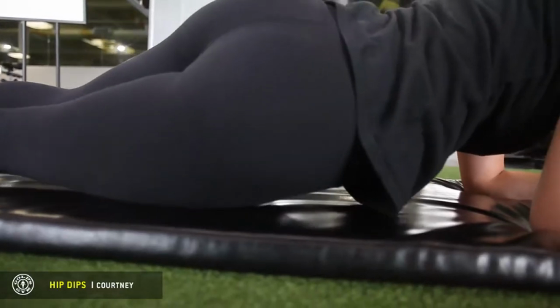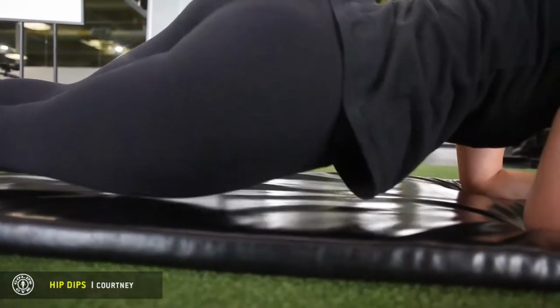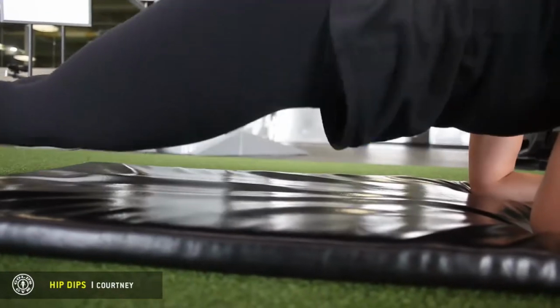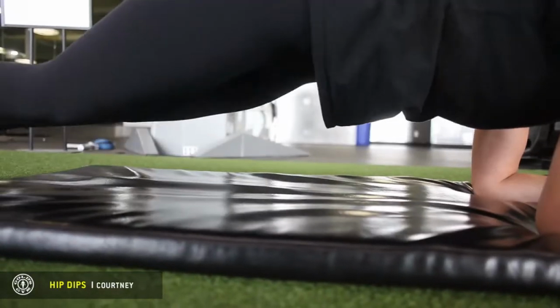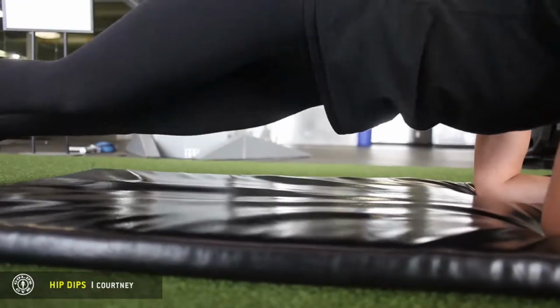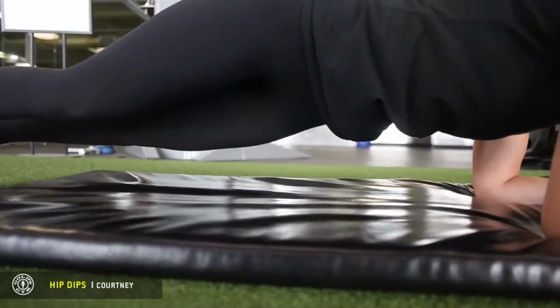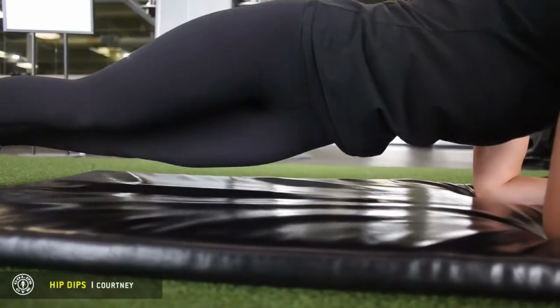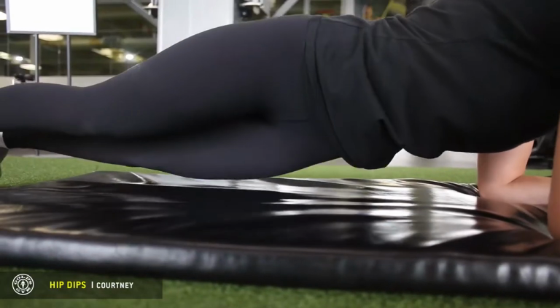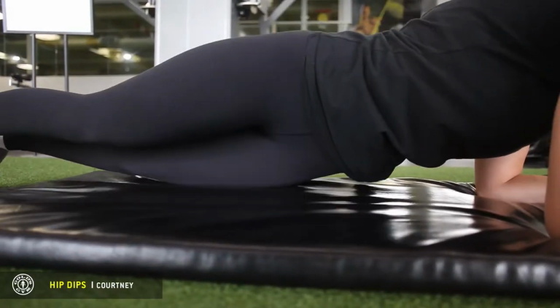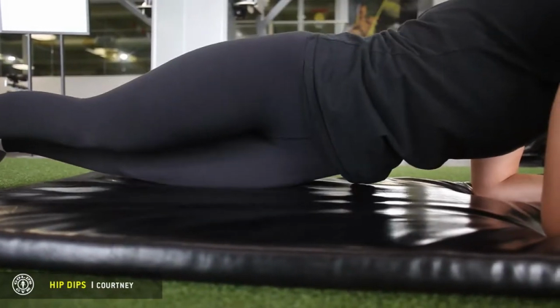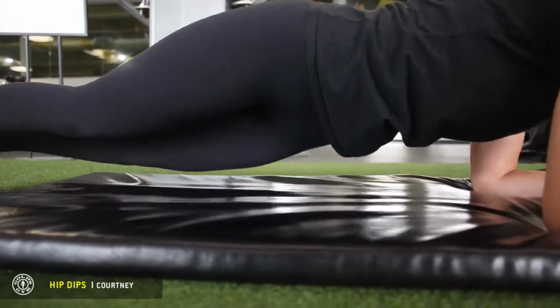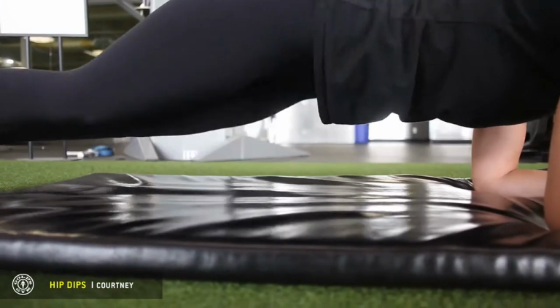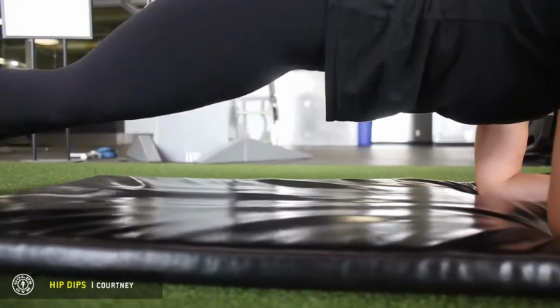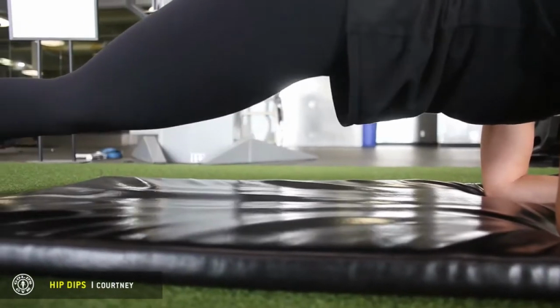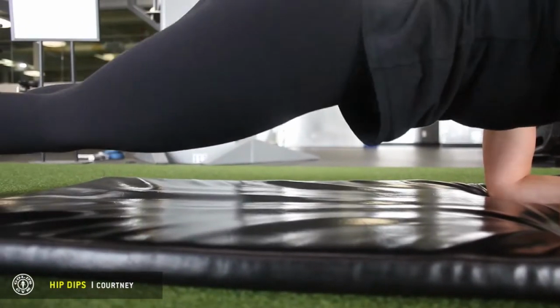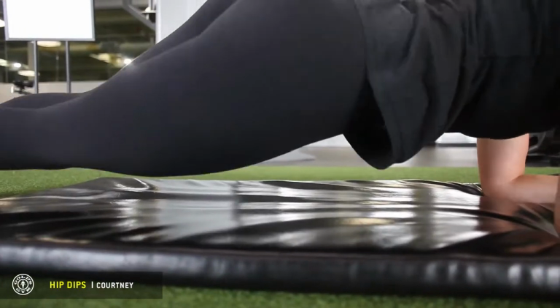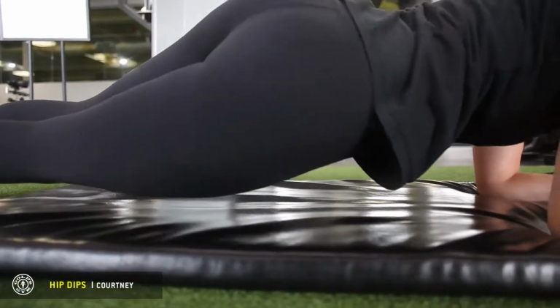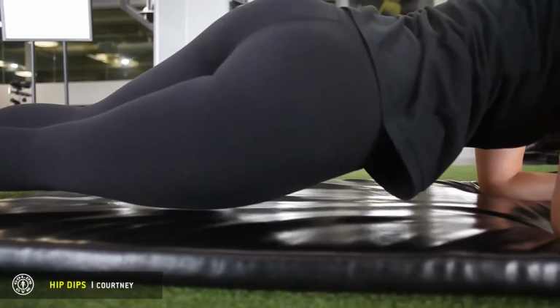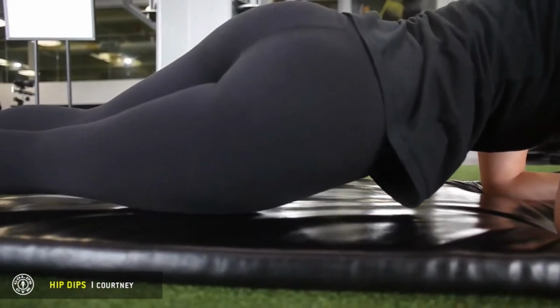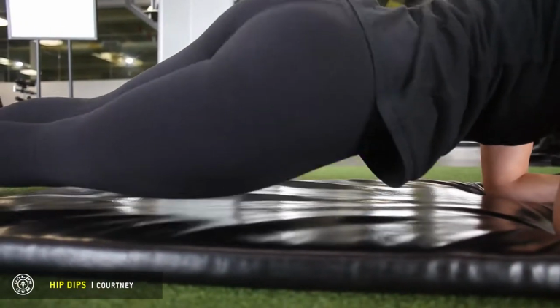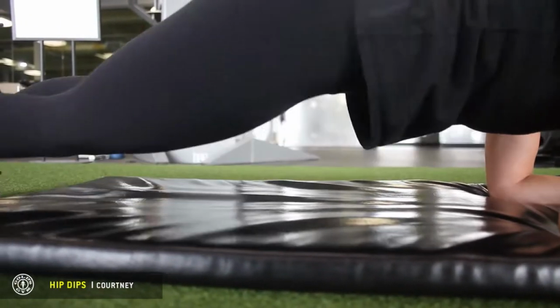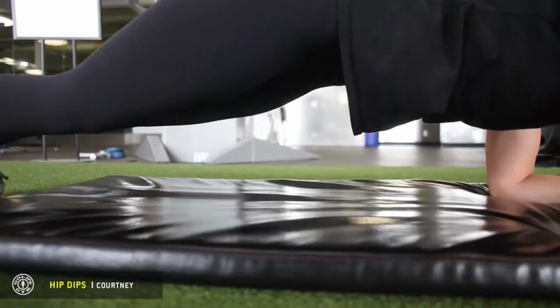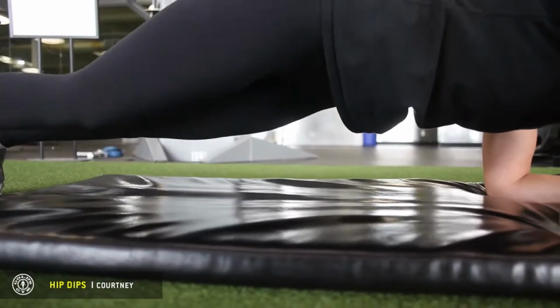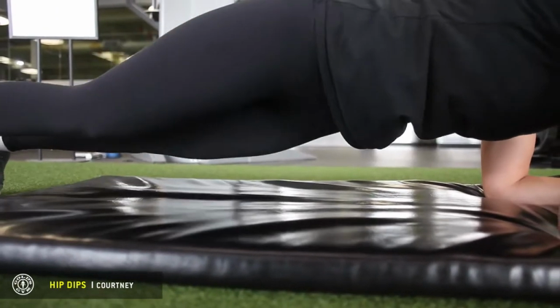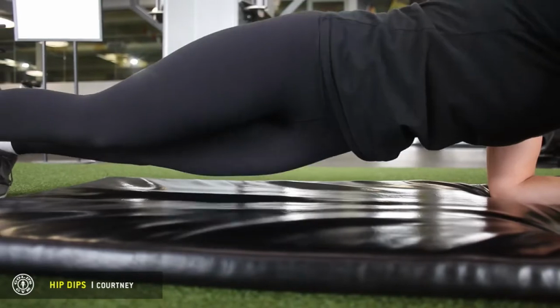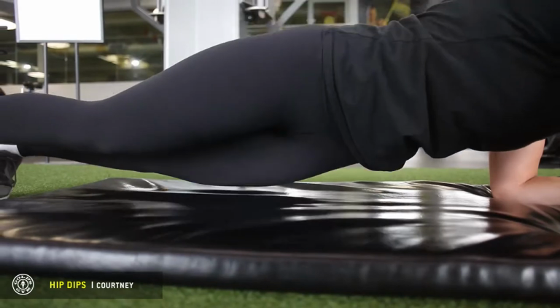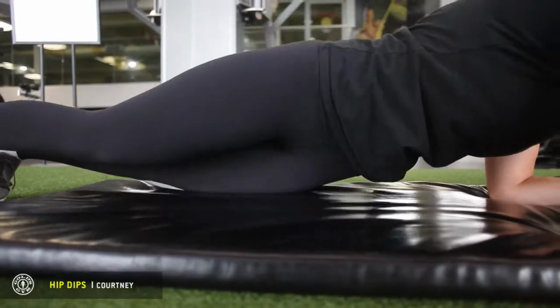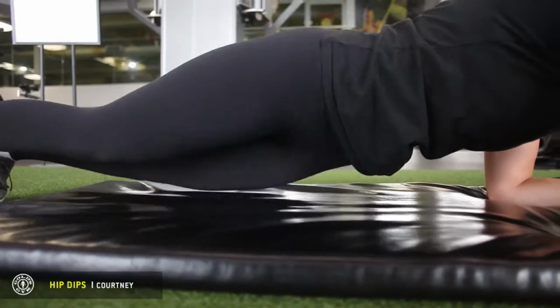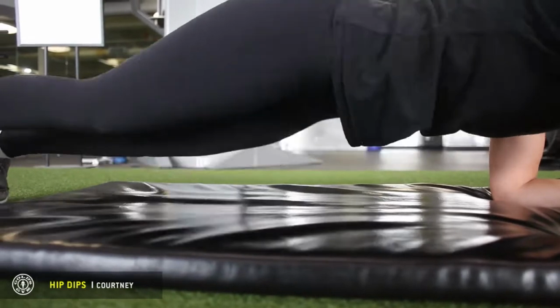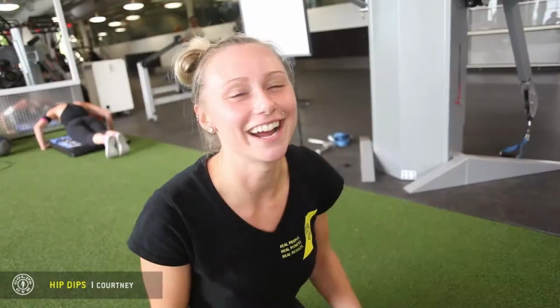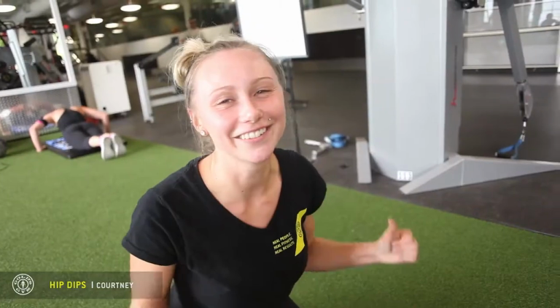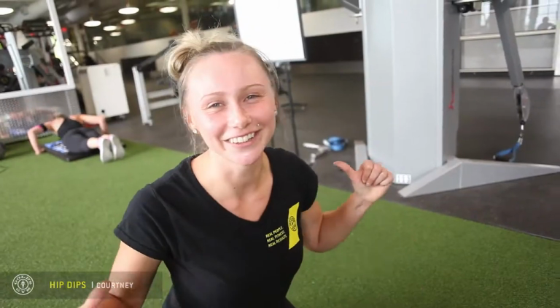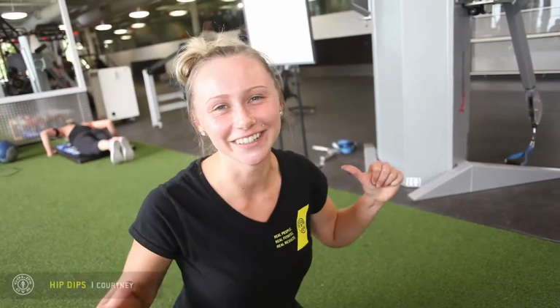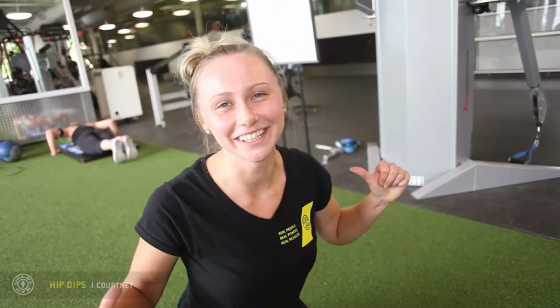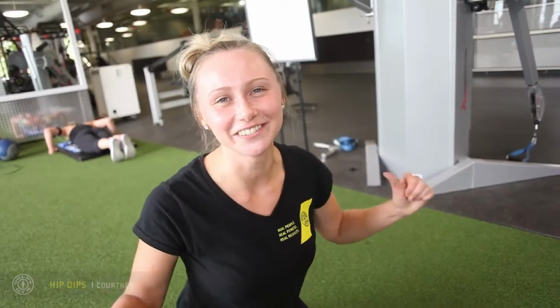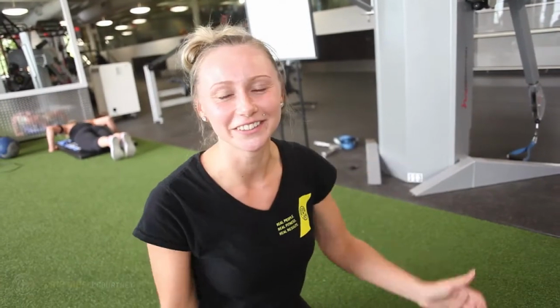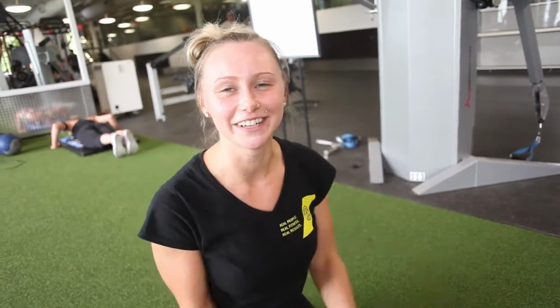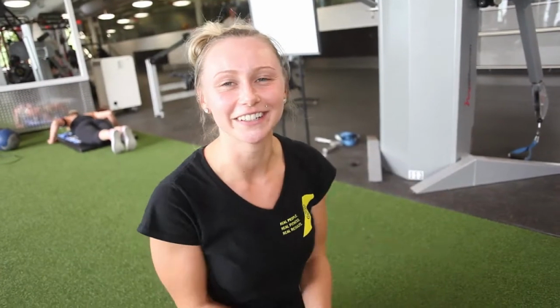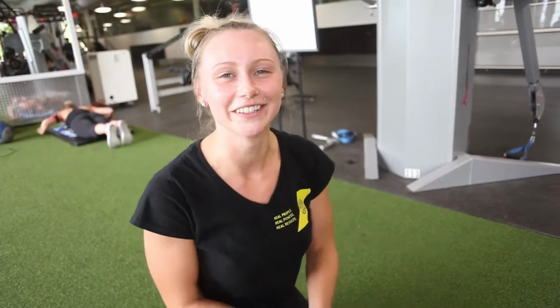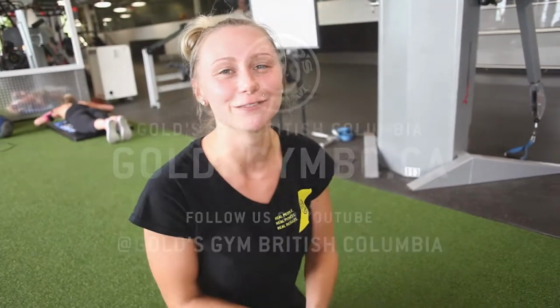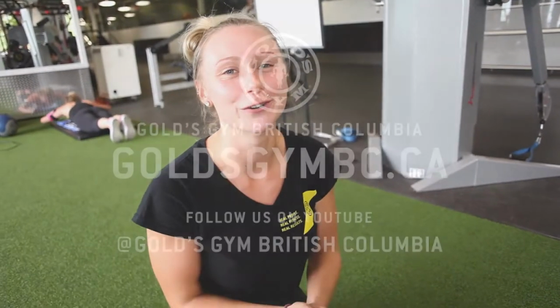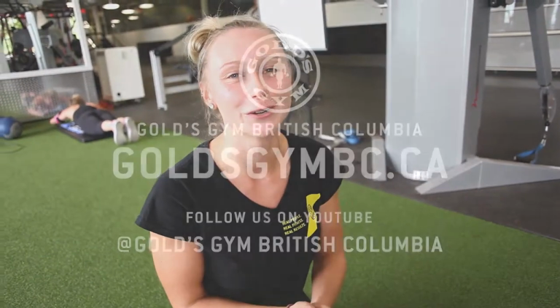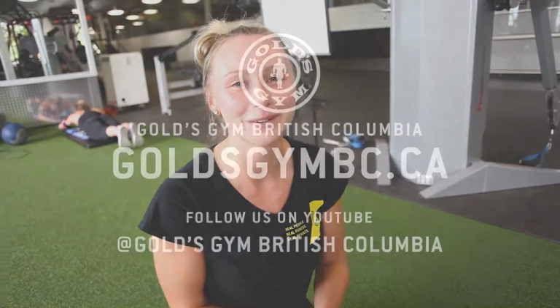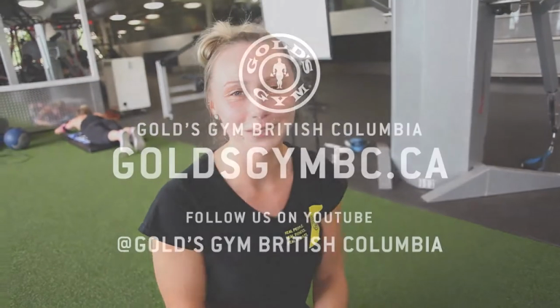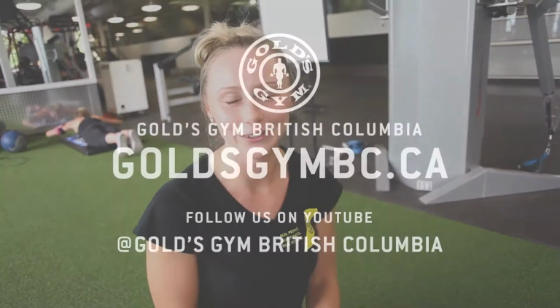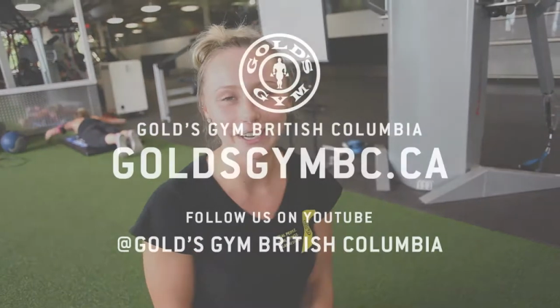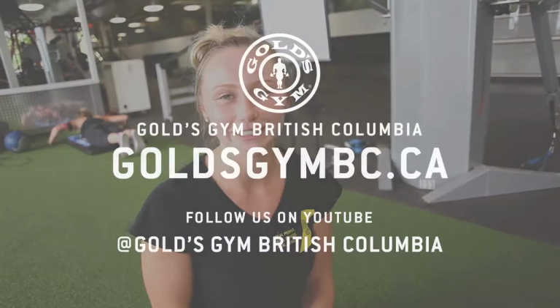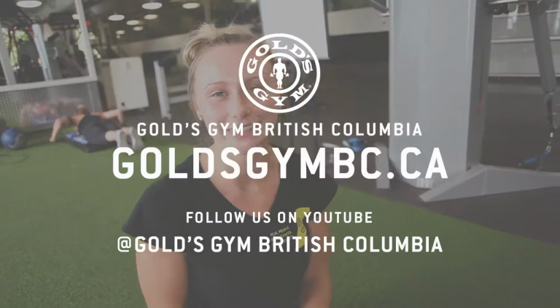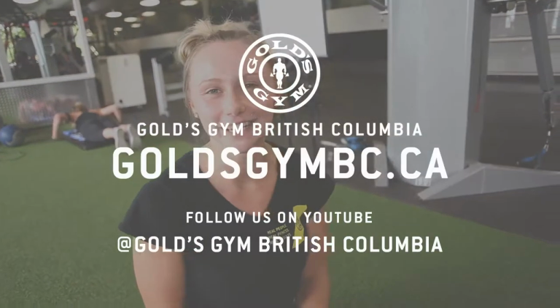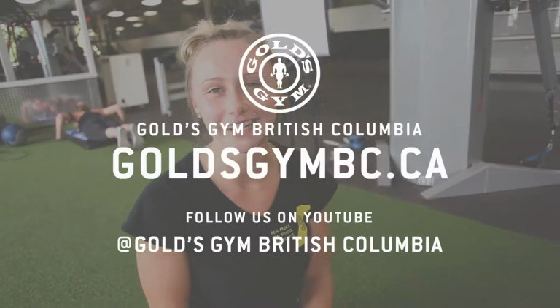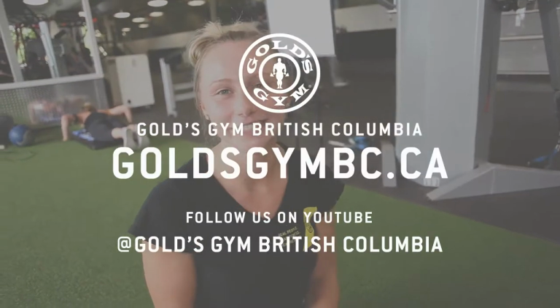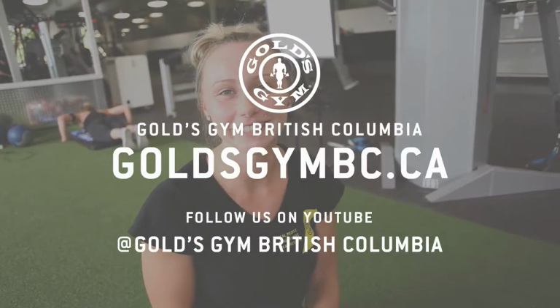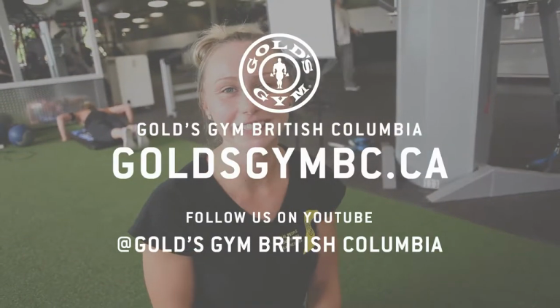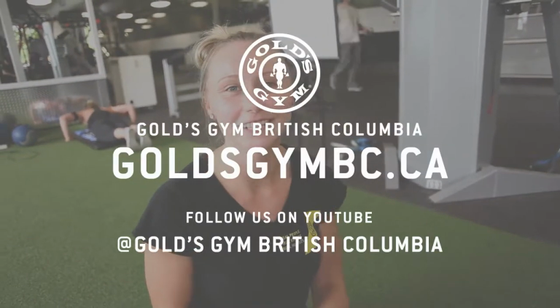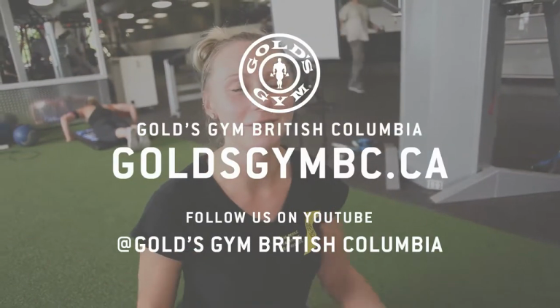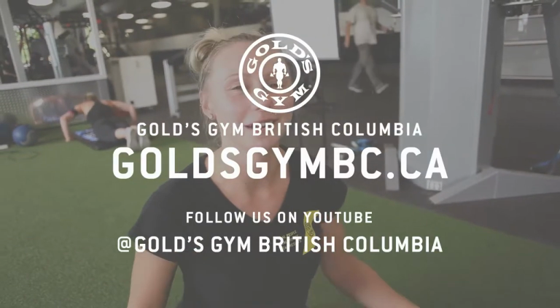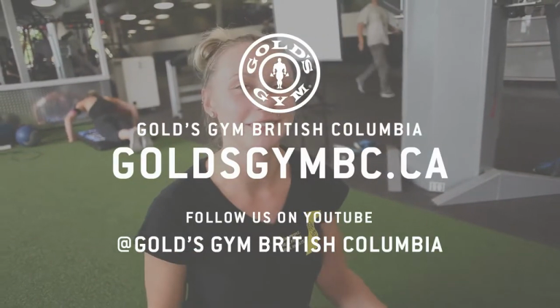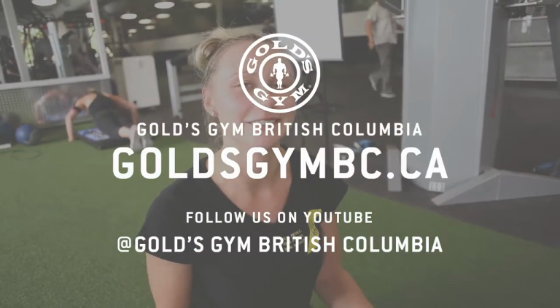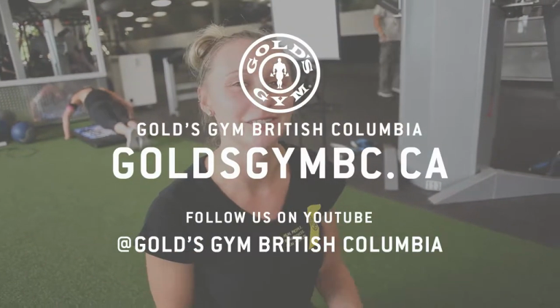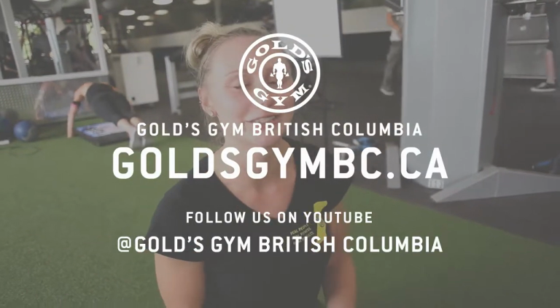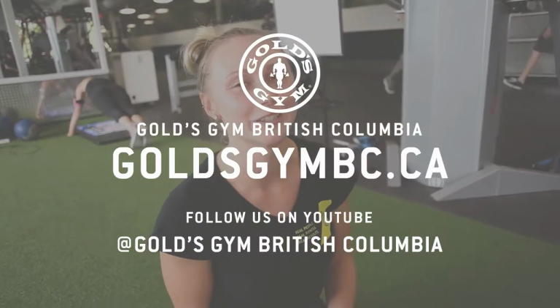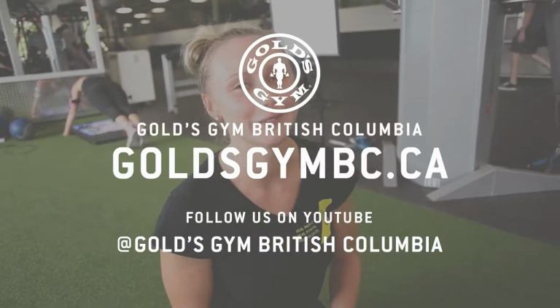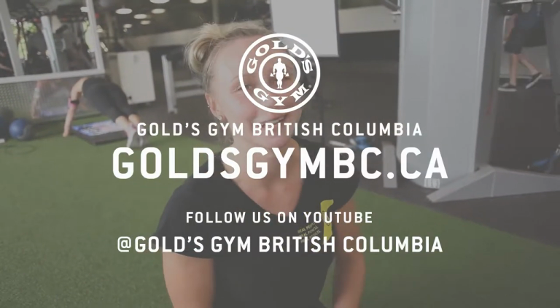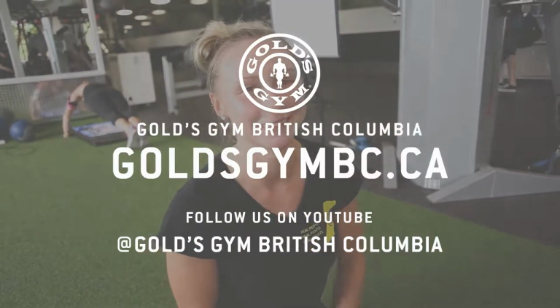So that was the plank with hip dips. I'm Courtney — if you want to learn more about core exercises, come down to Gold's Gym Langley.